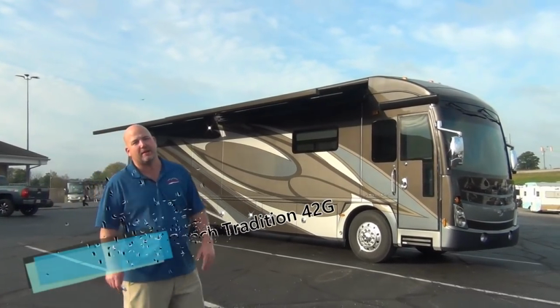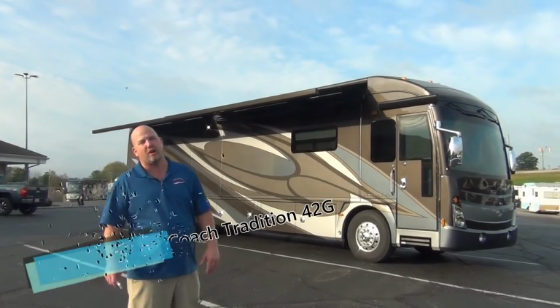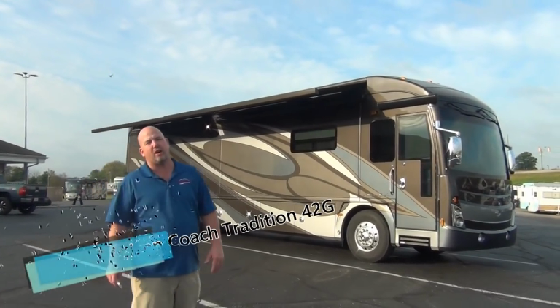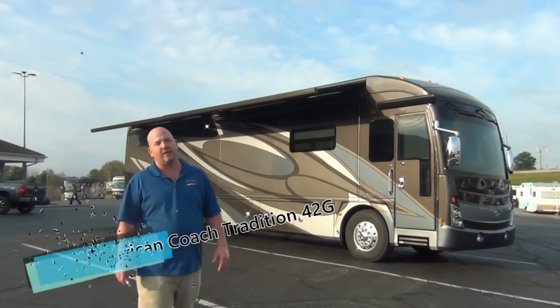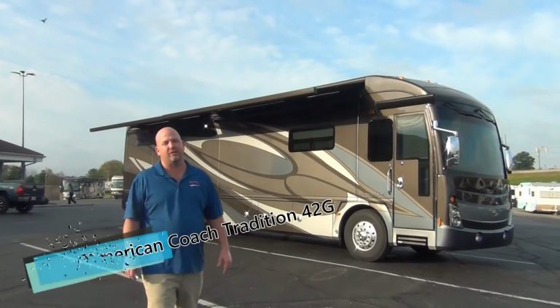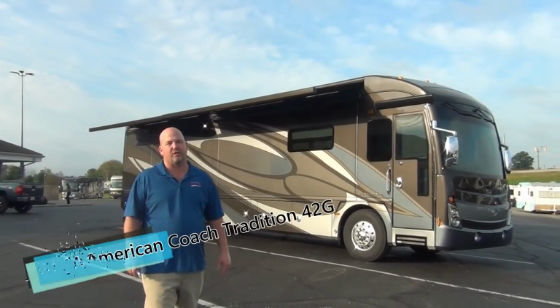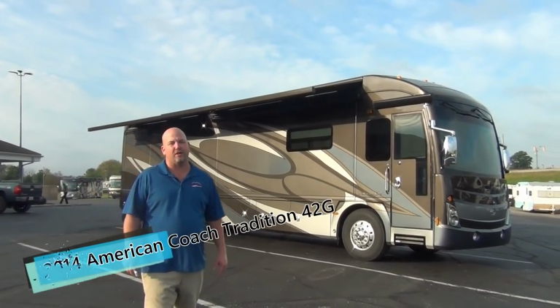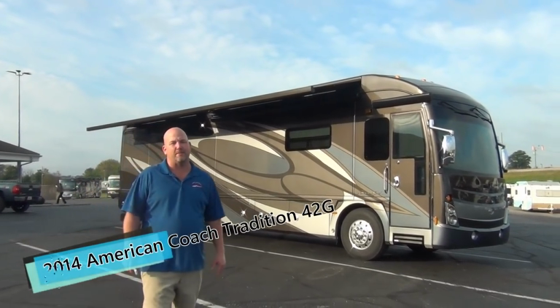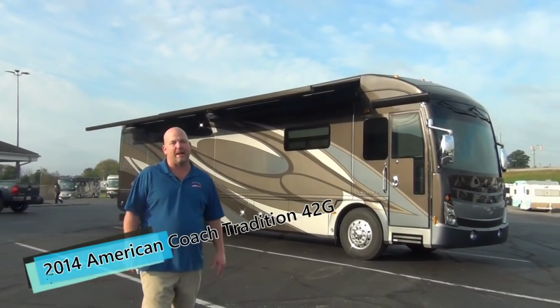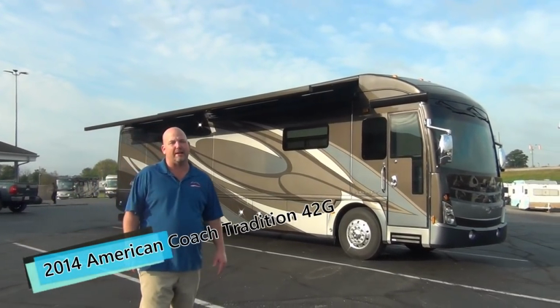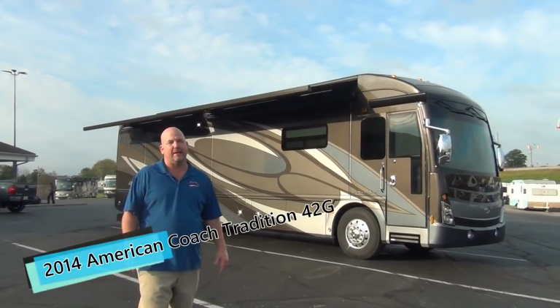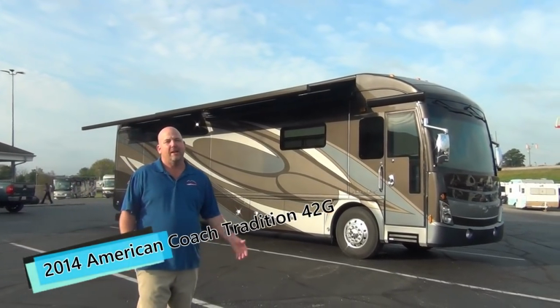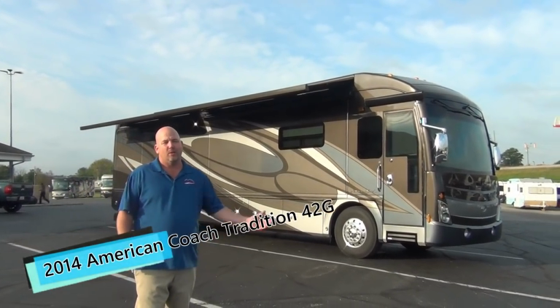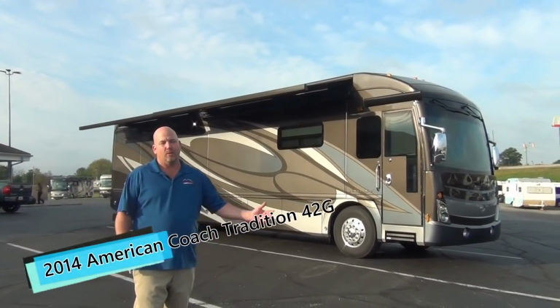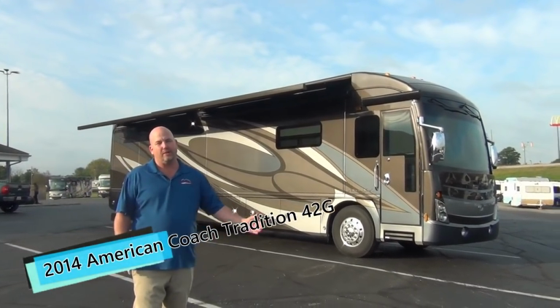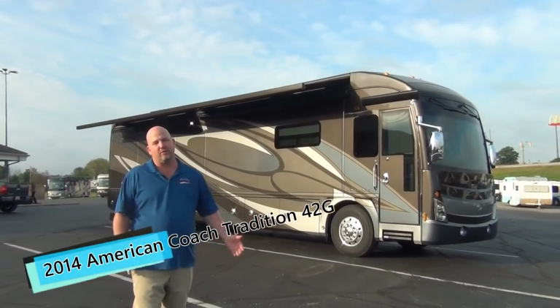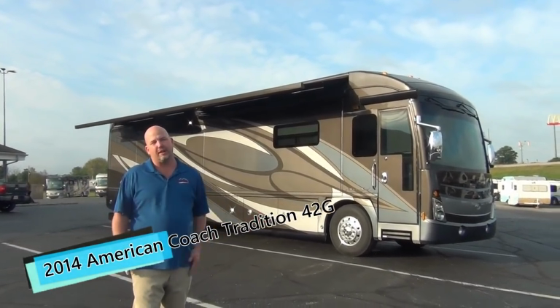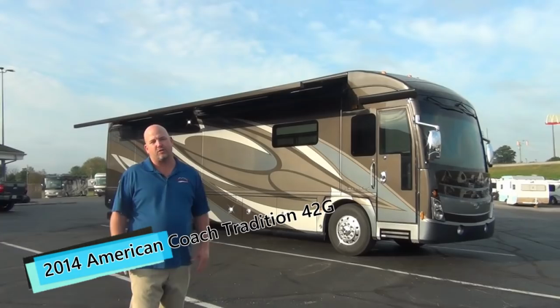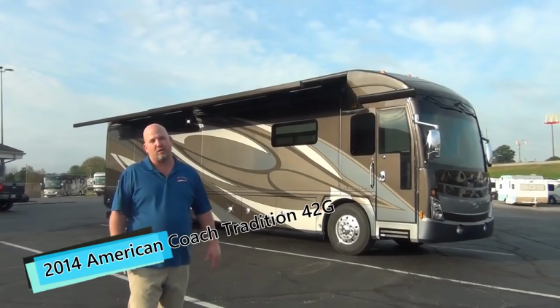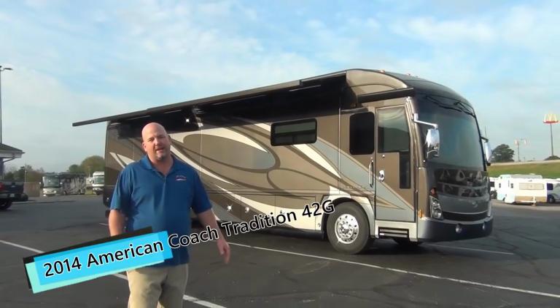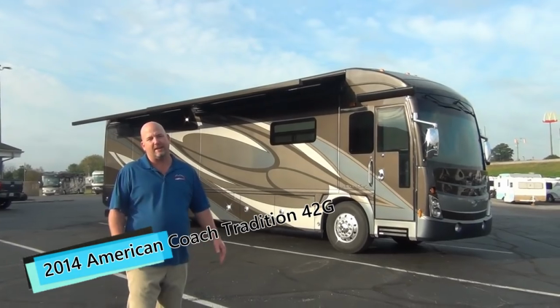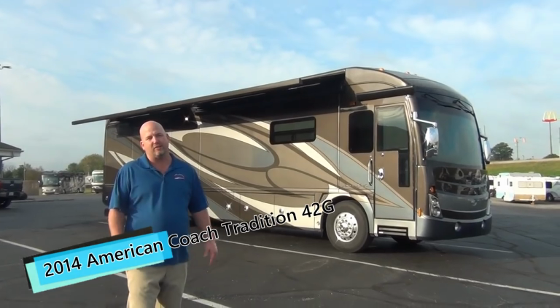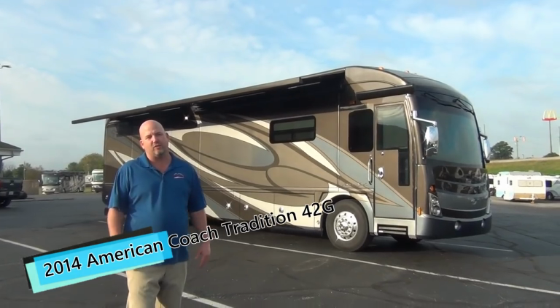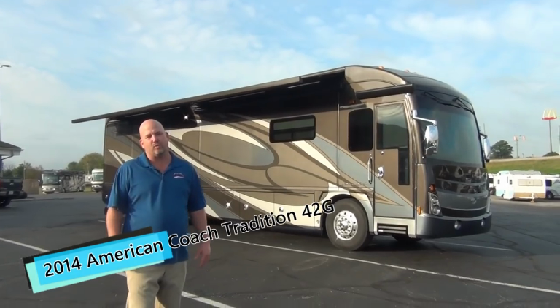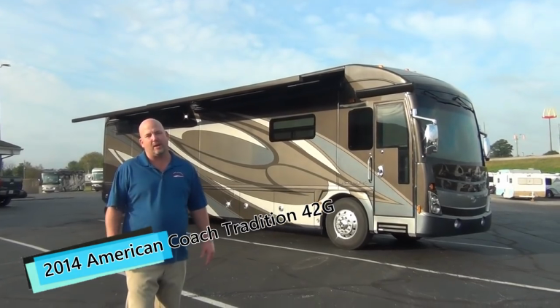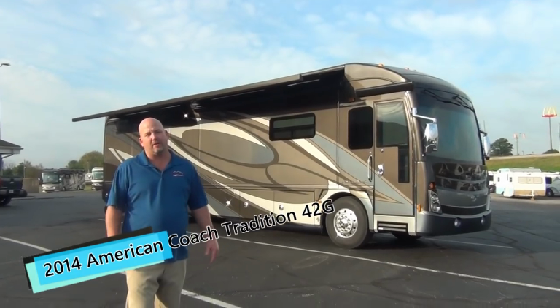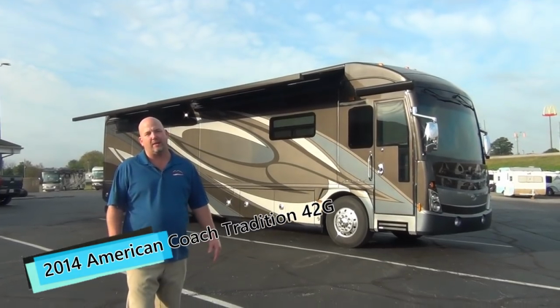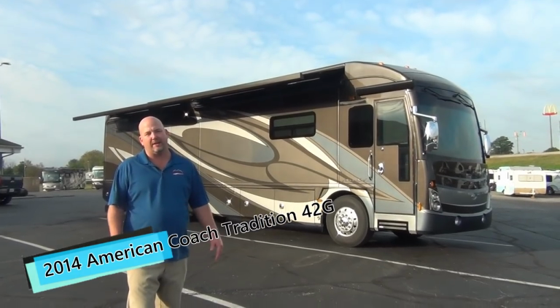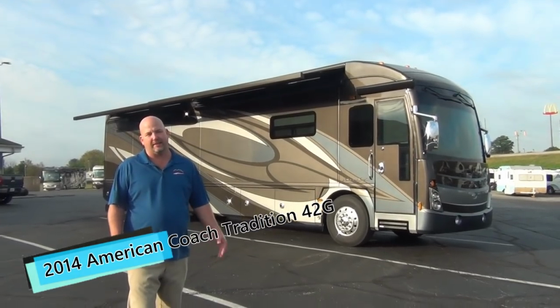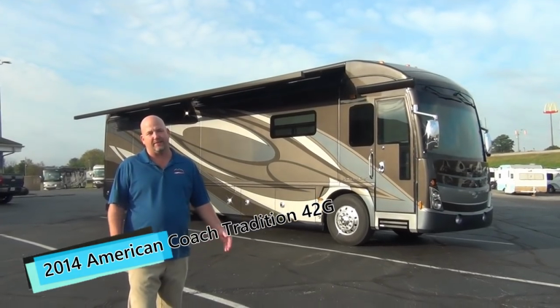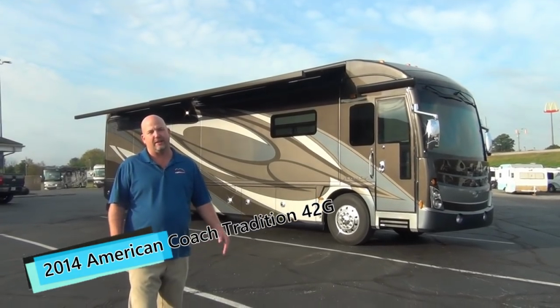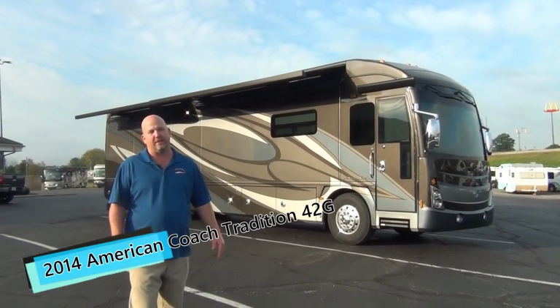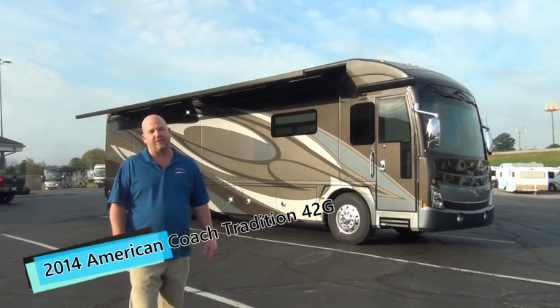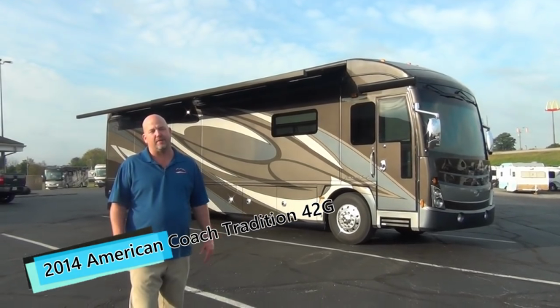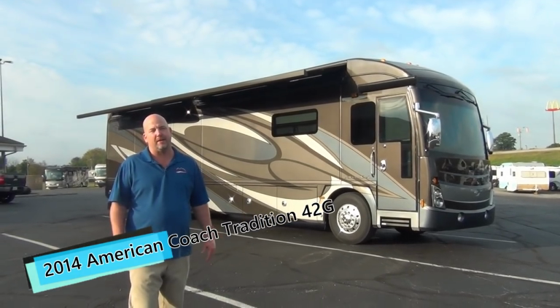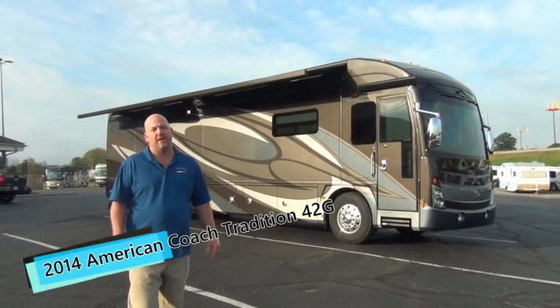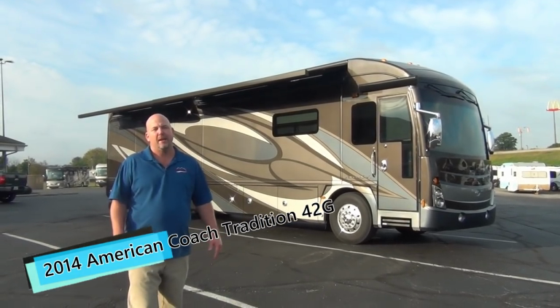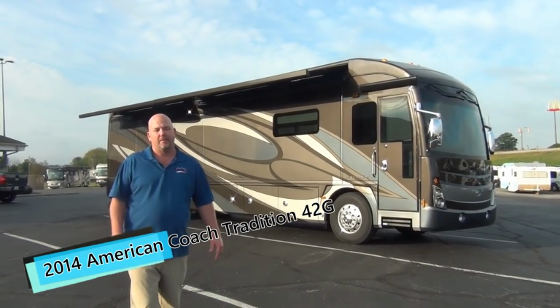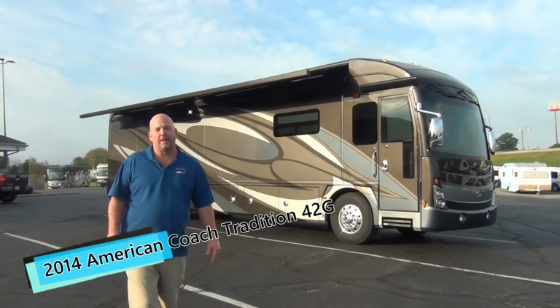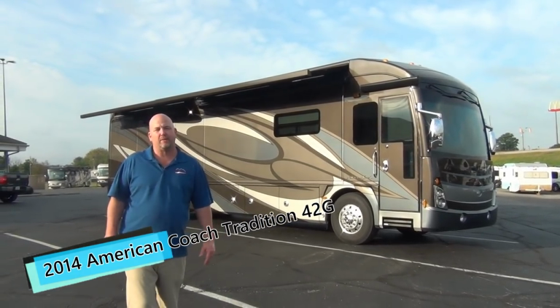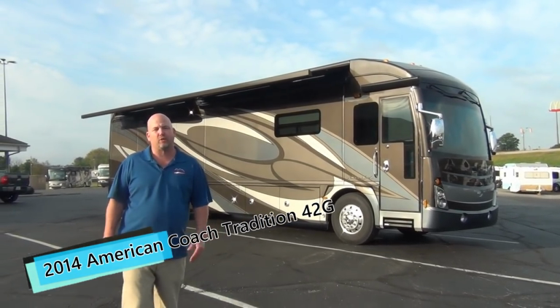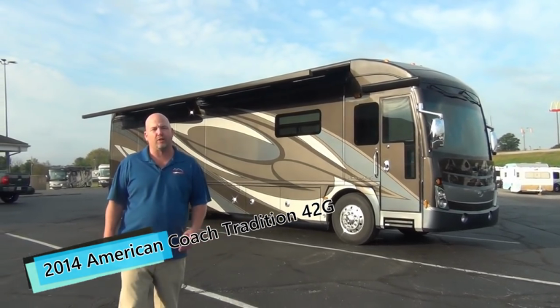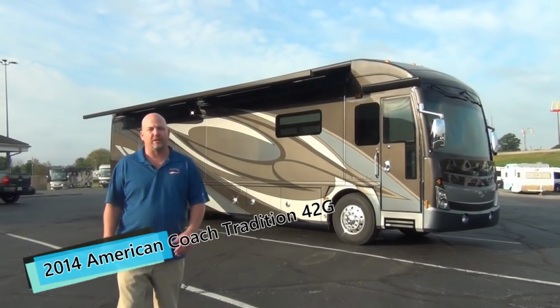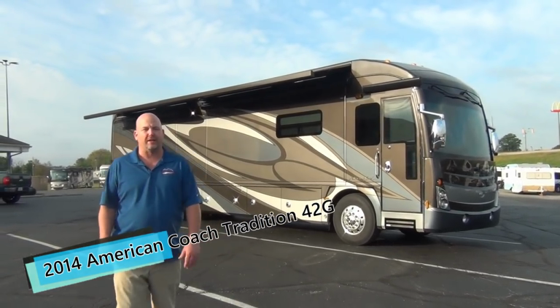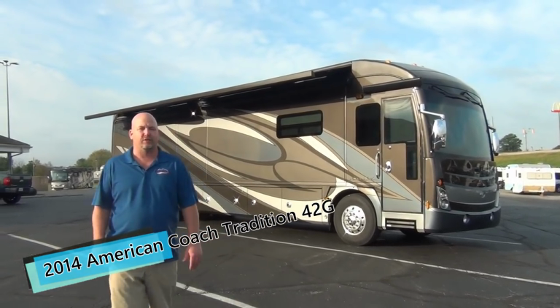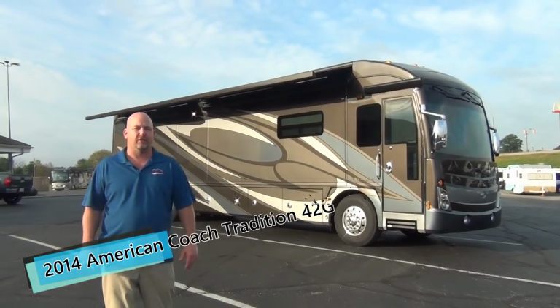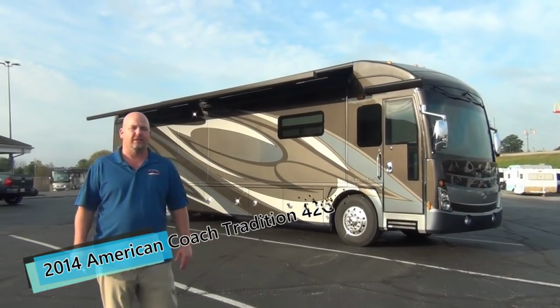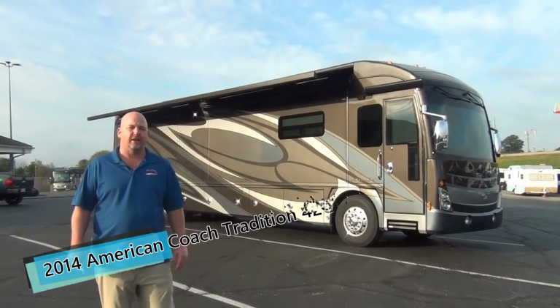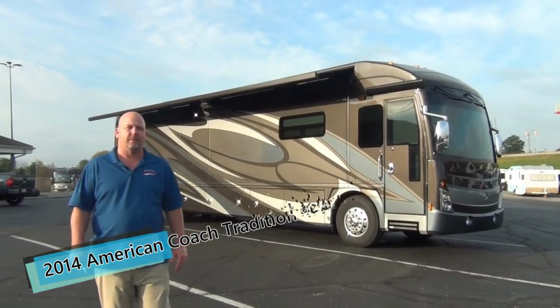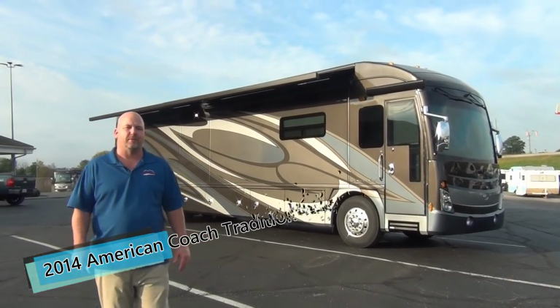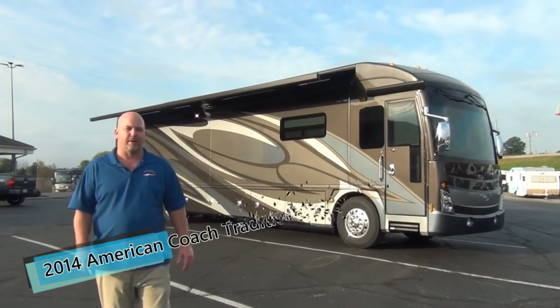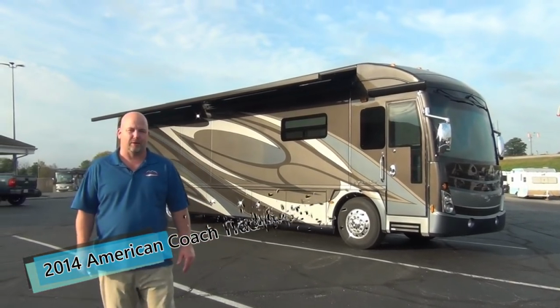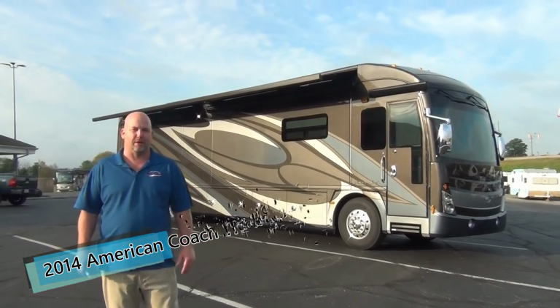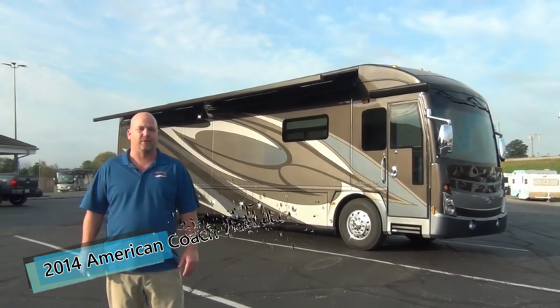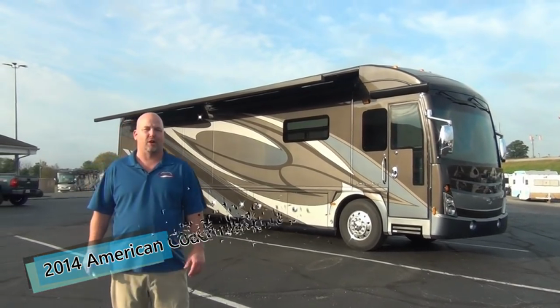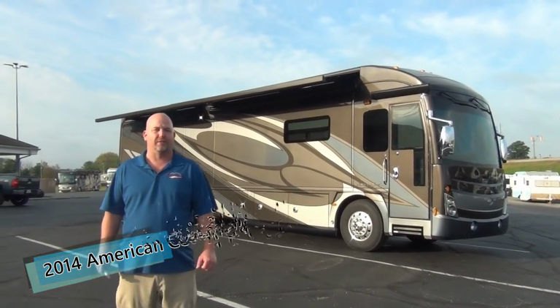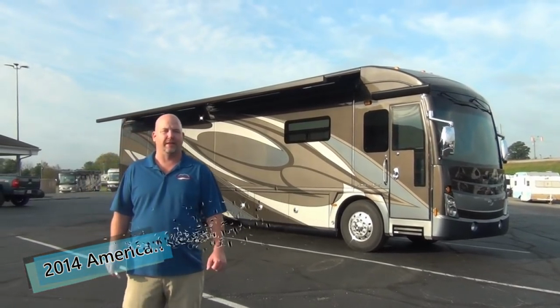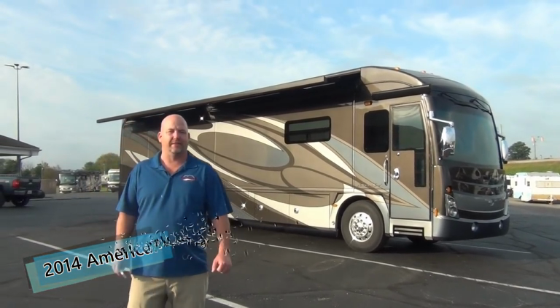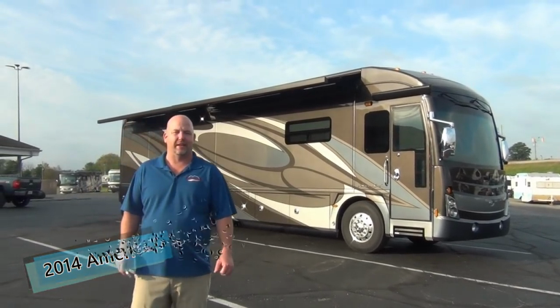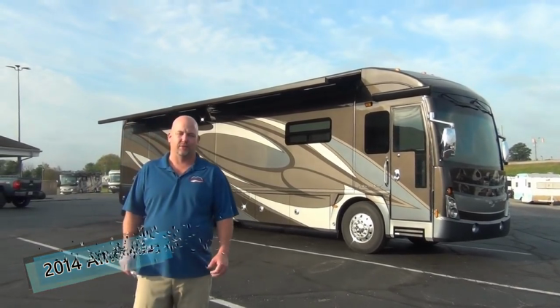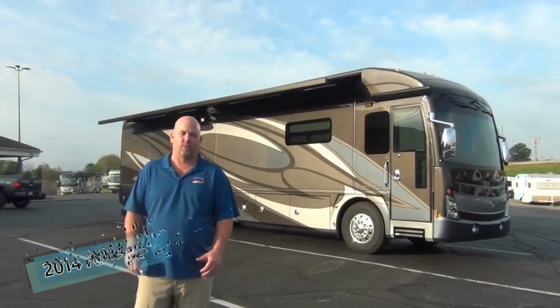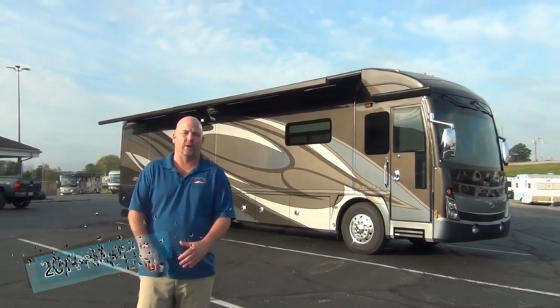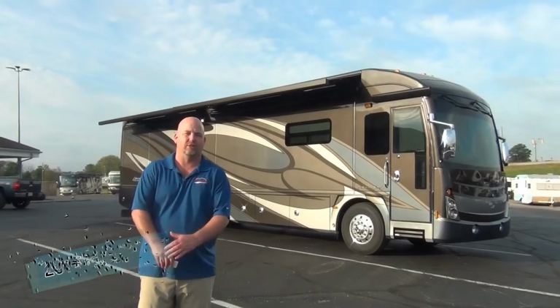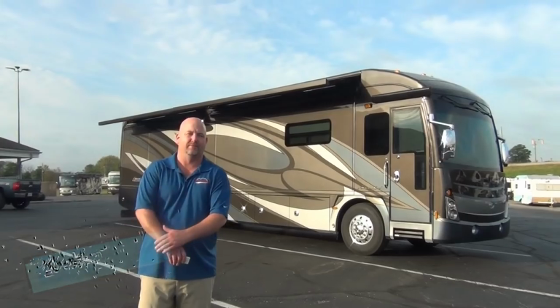If you like this coach, please give me a call. We do take trade-ins and I'd love to hear from you. My name is Chris Anderson, I'm with Mount Comfort RV — thanks for watching.